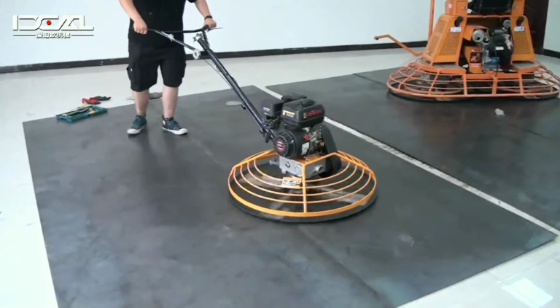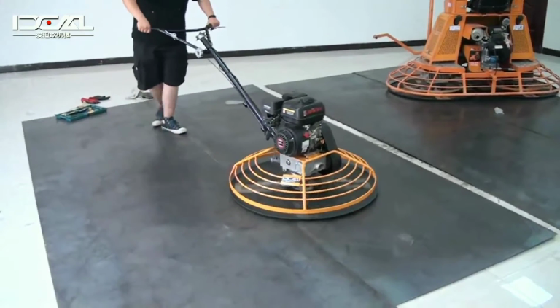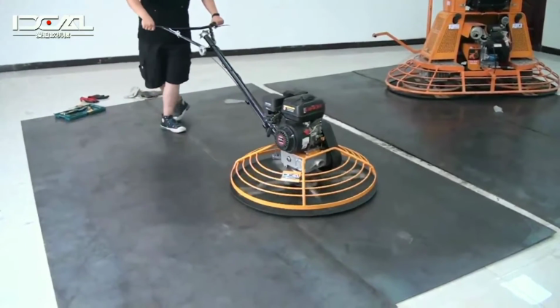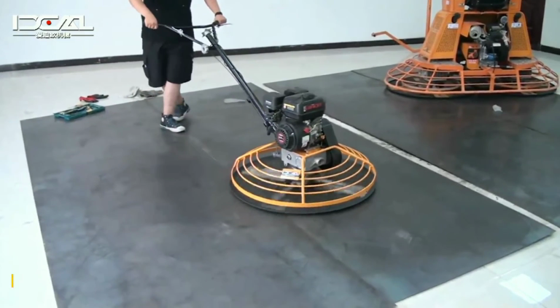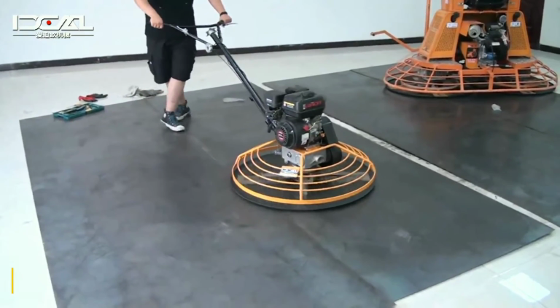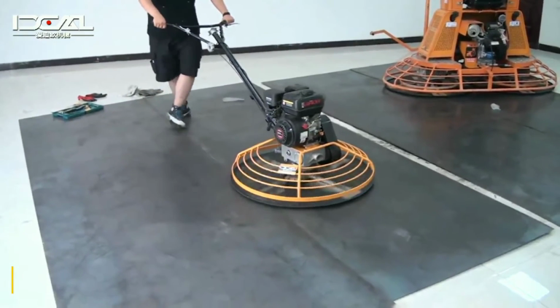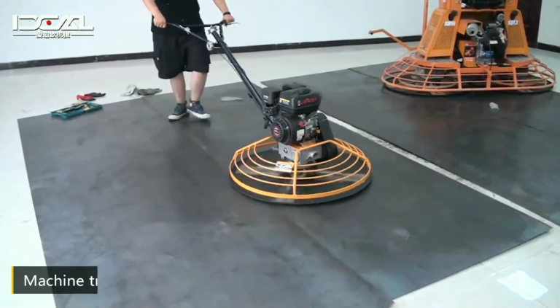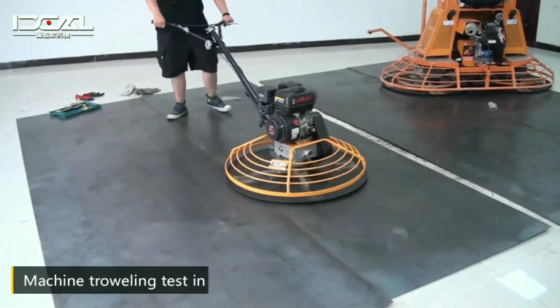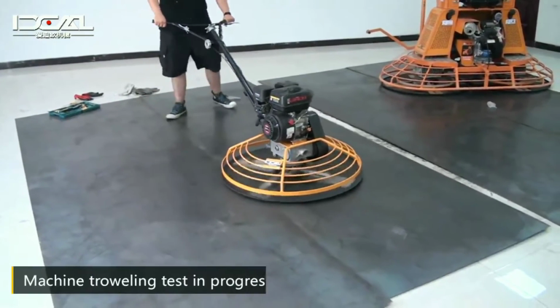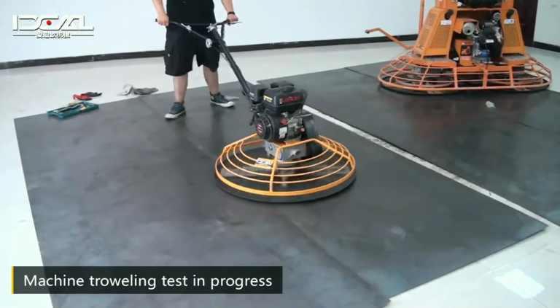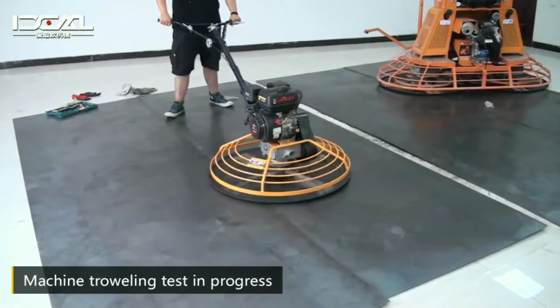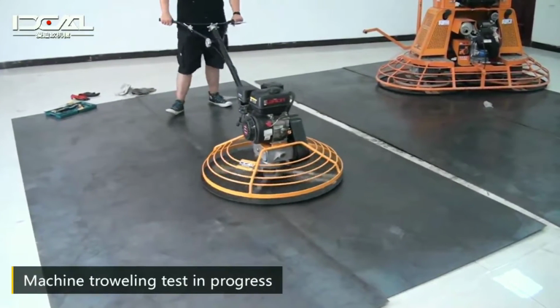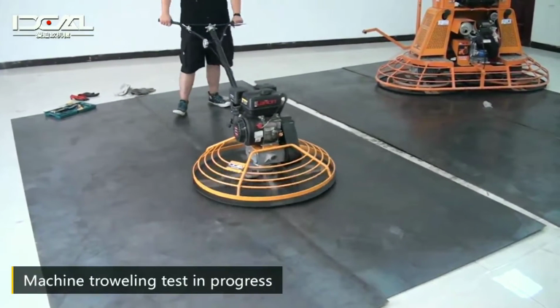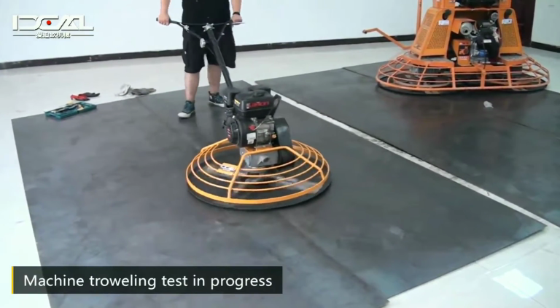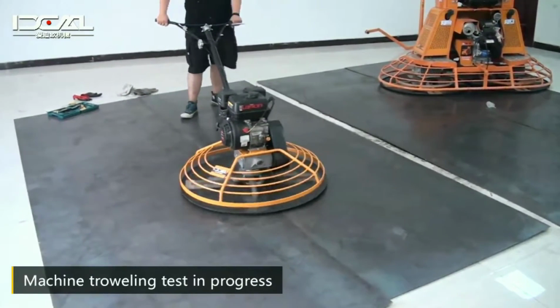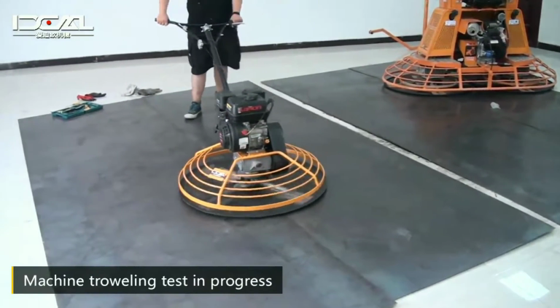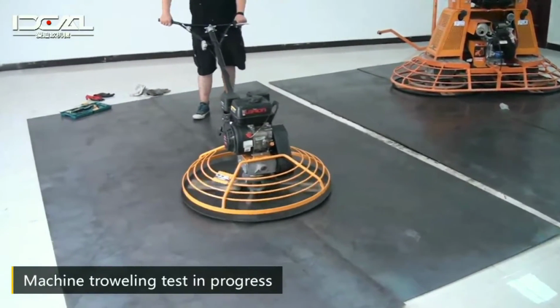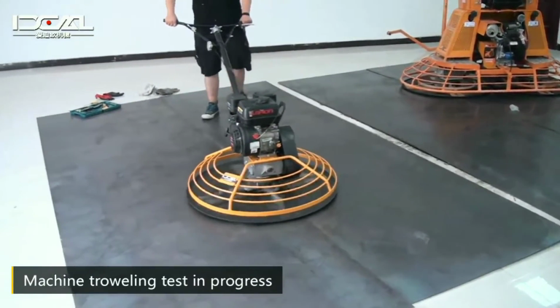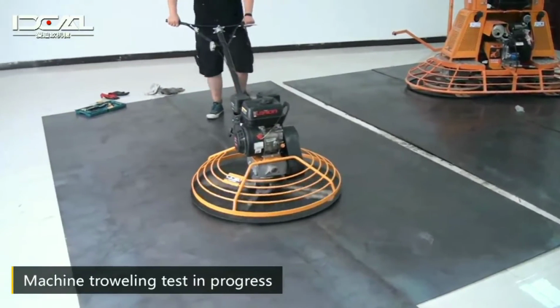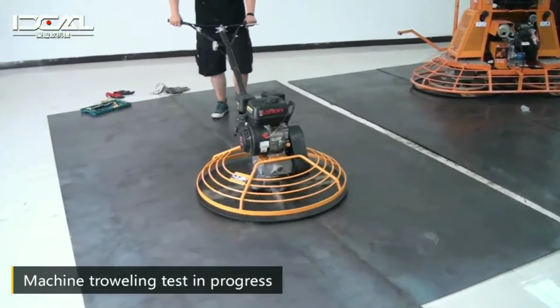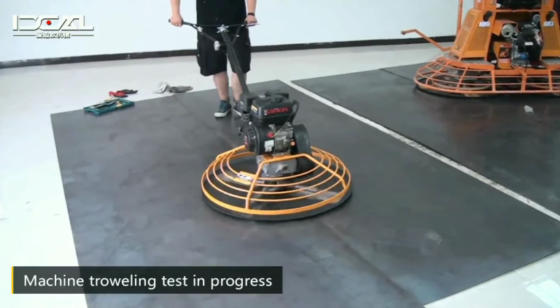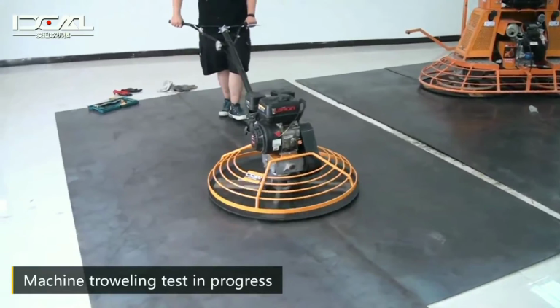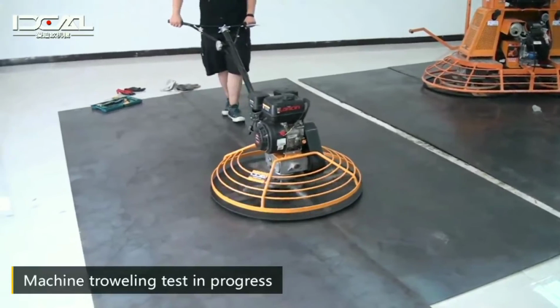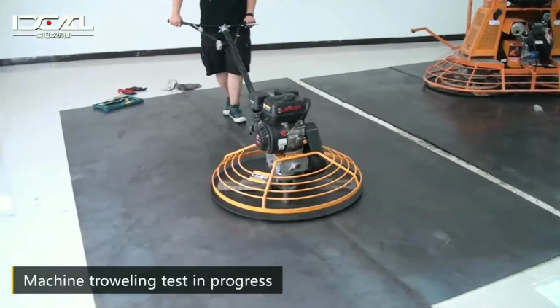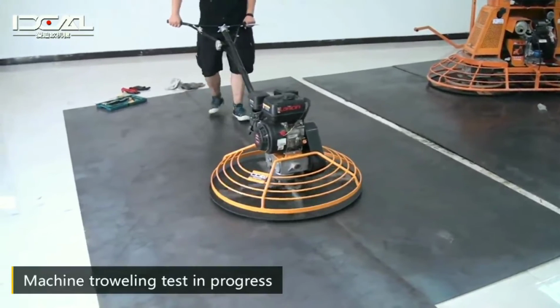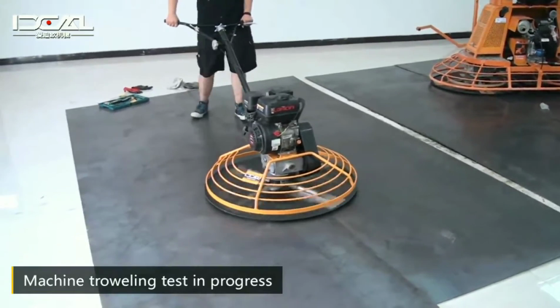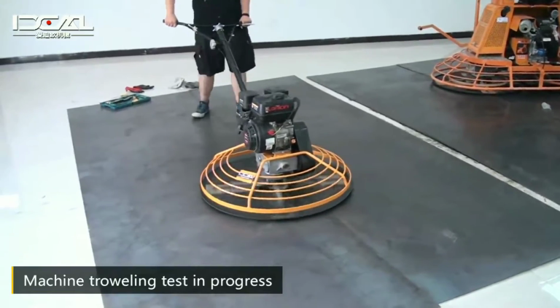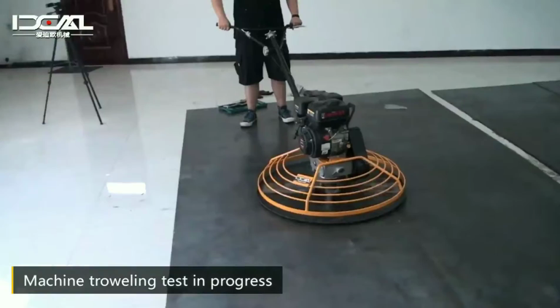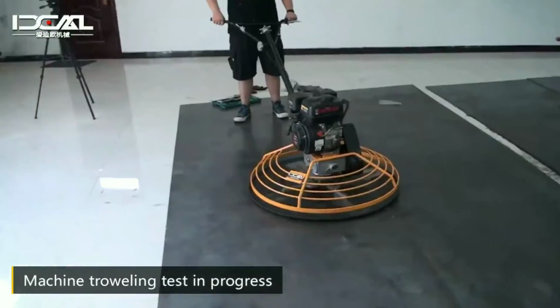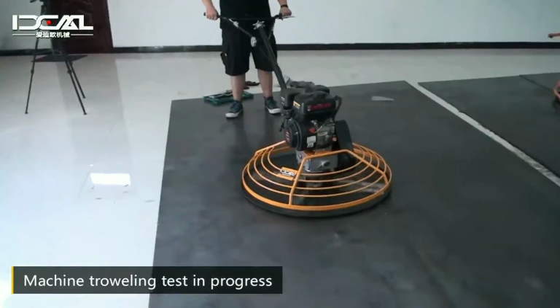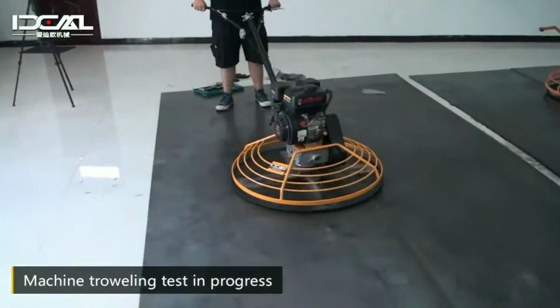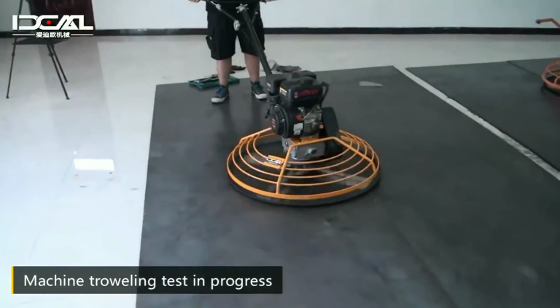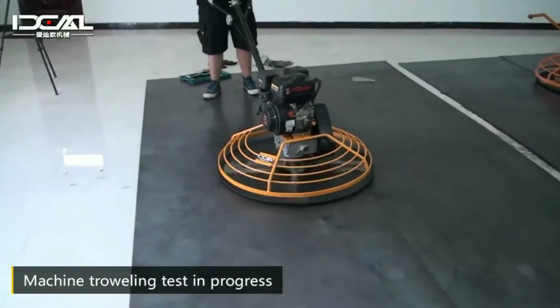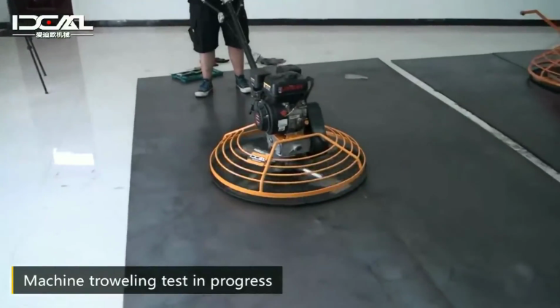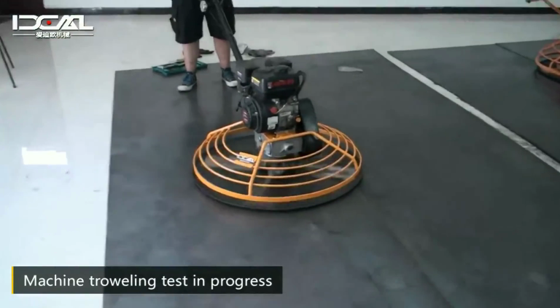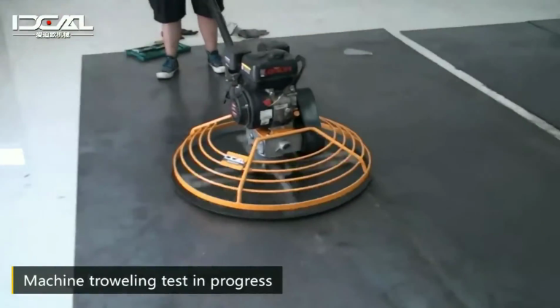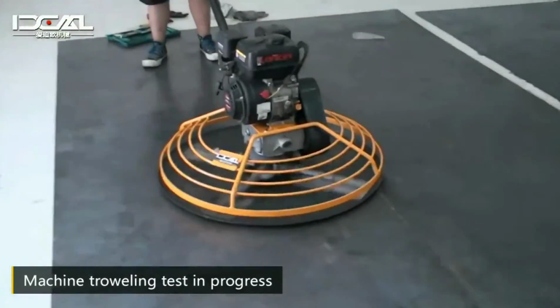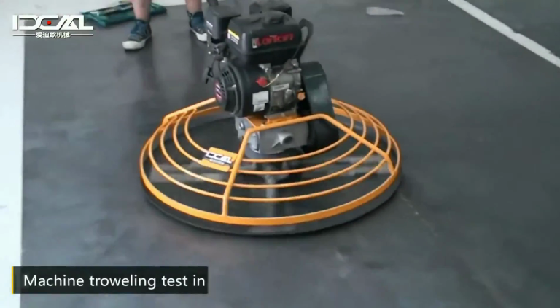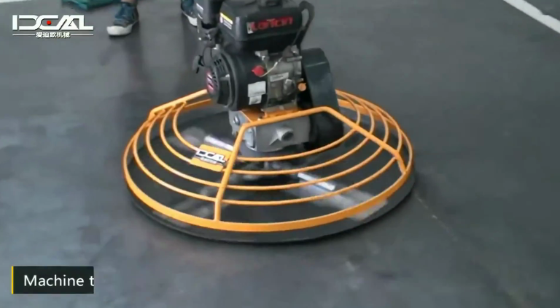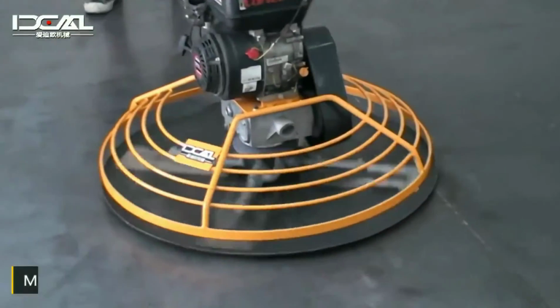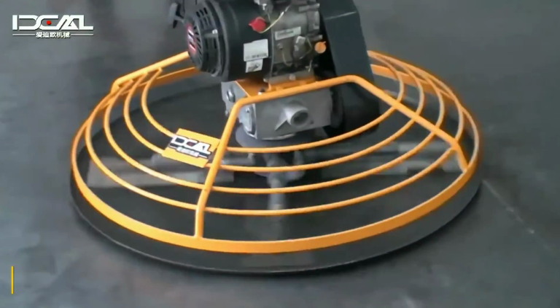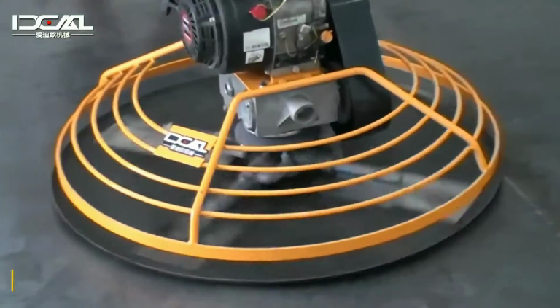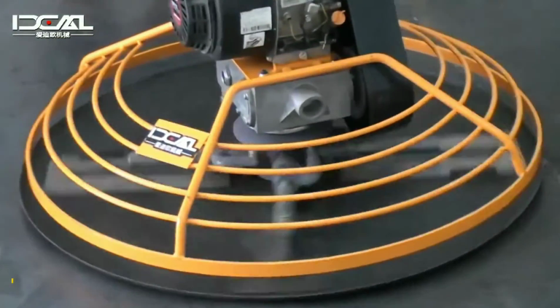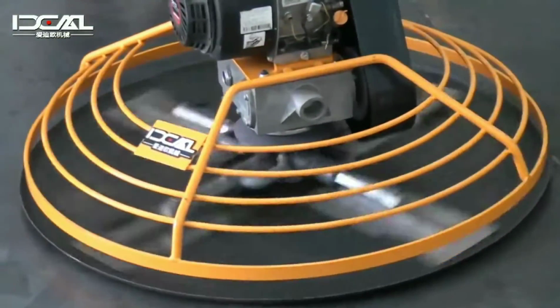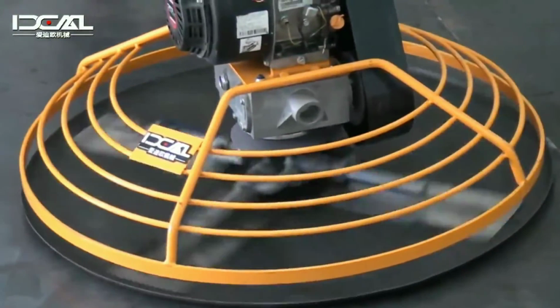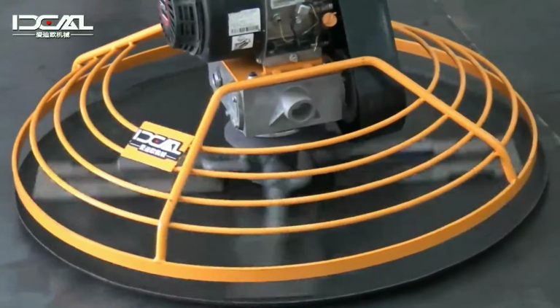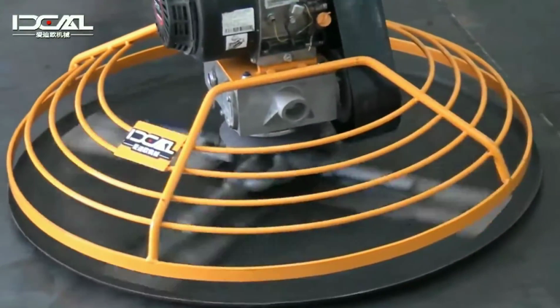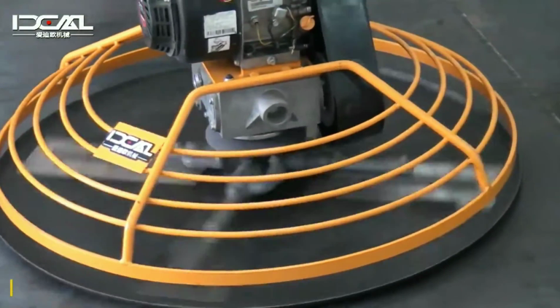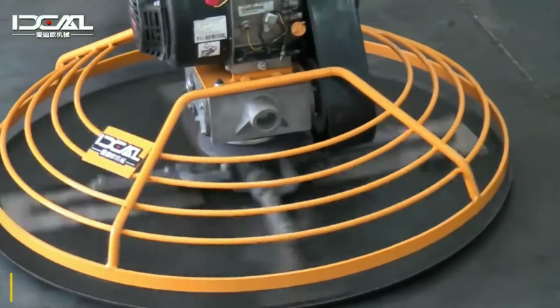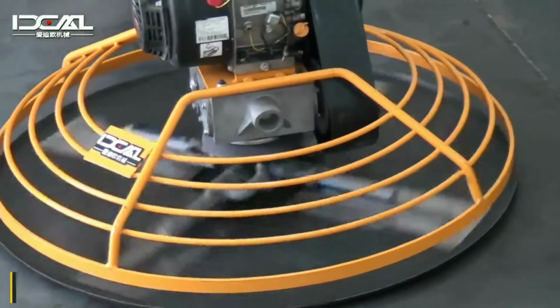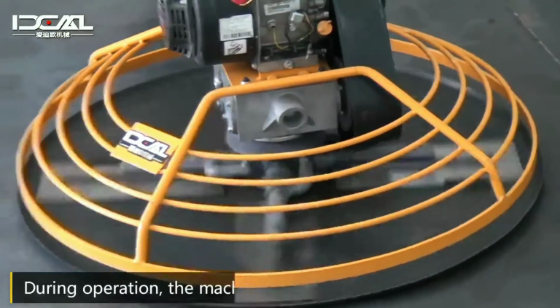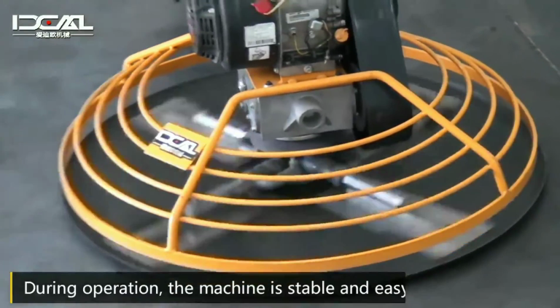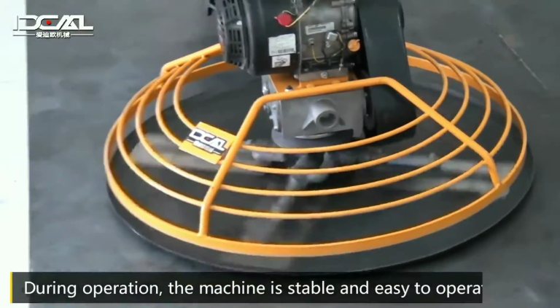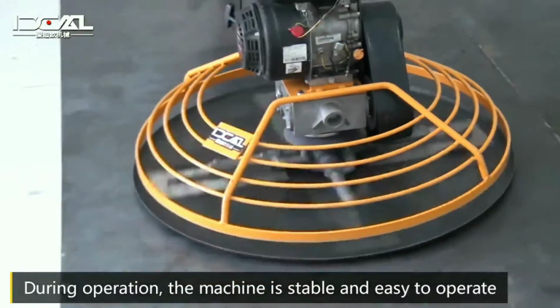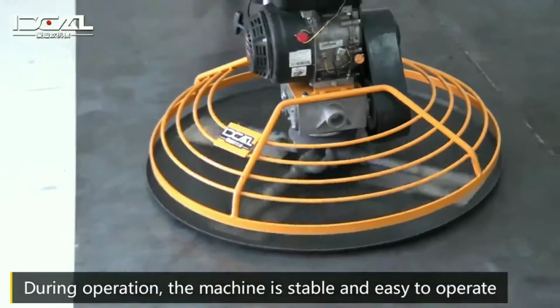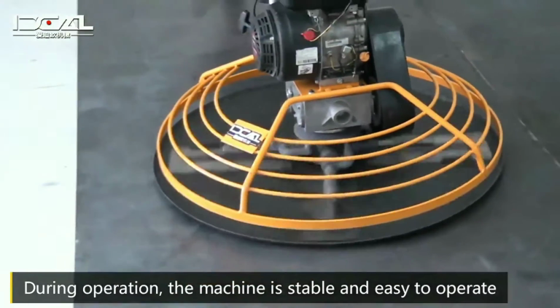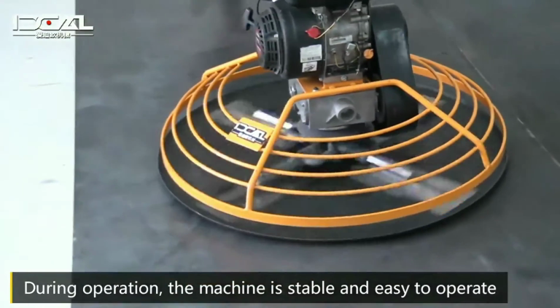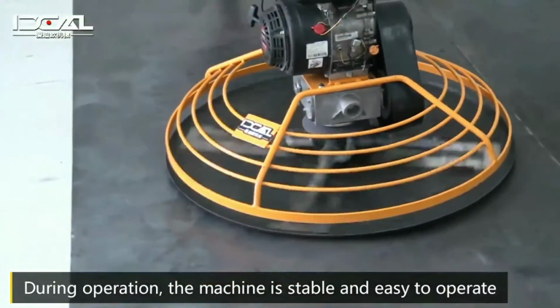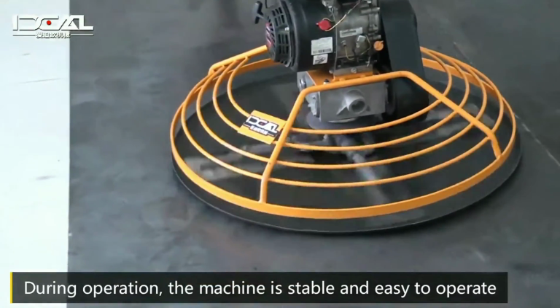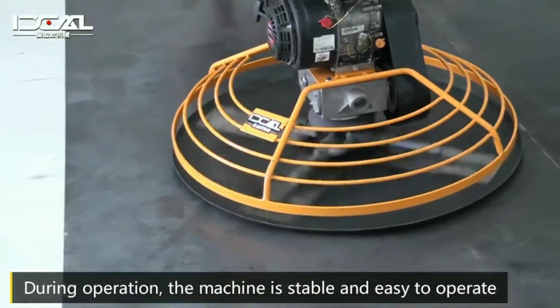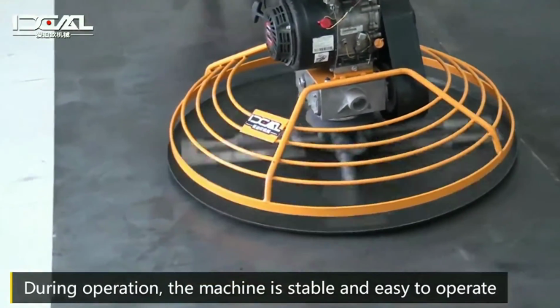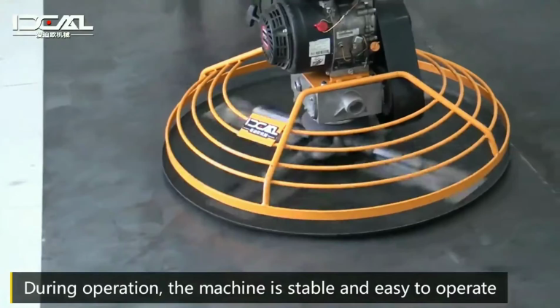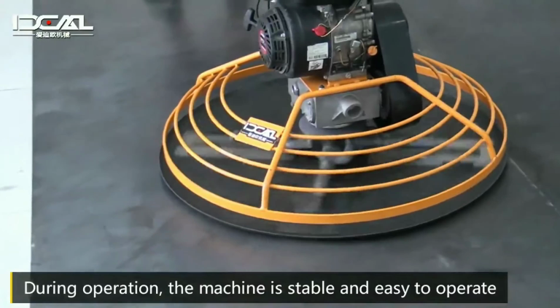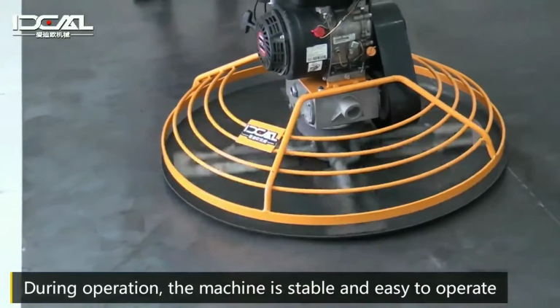Machine traveling test in progress. During operation, the machine is stable and easy to operate.